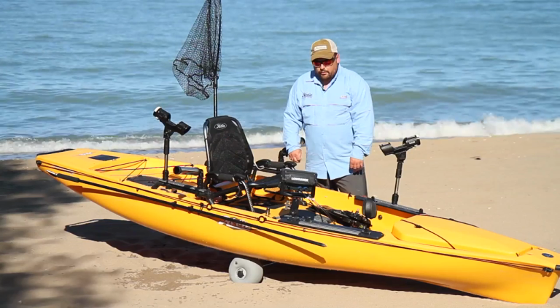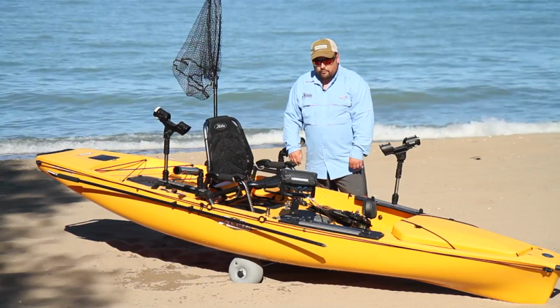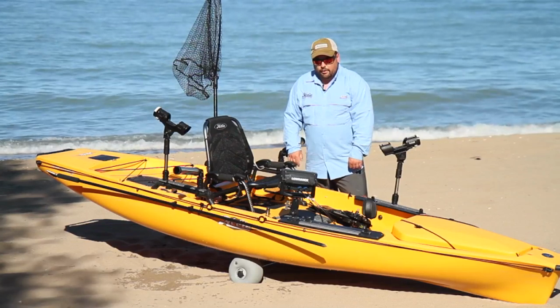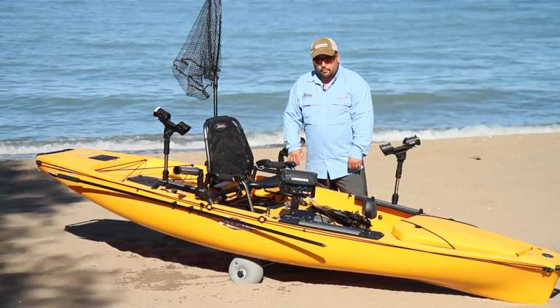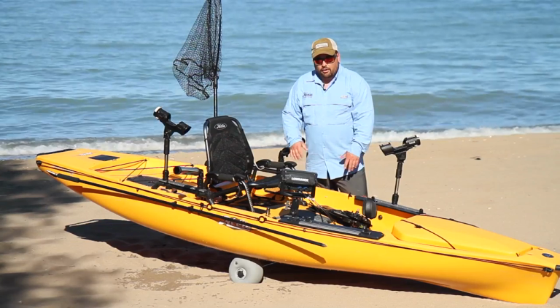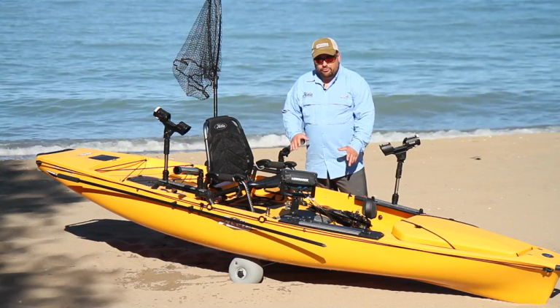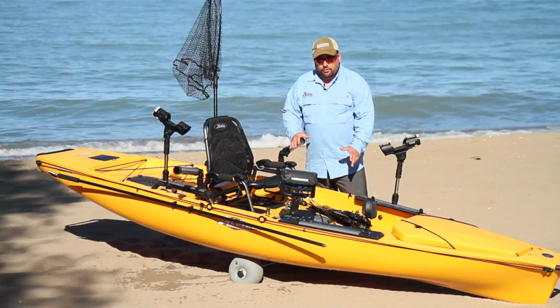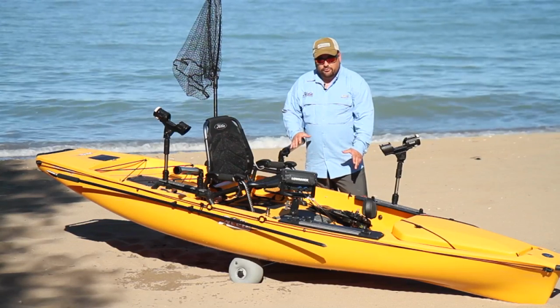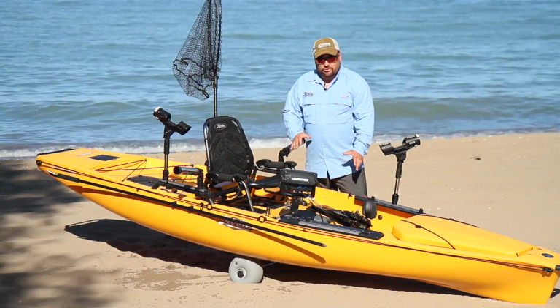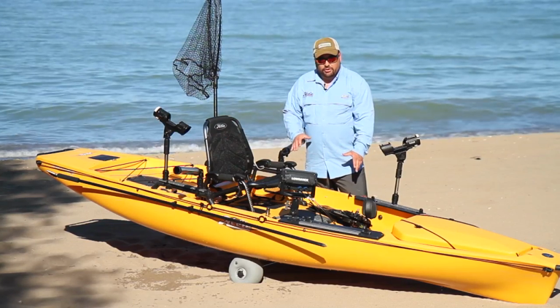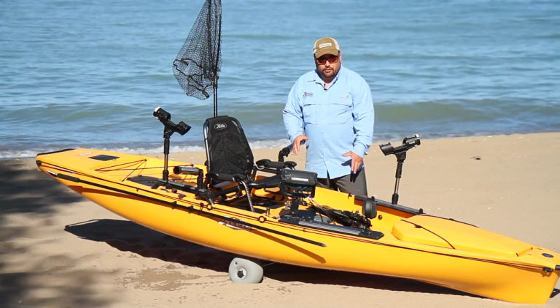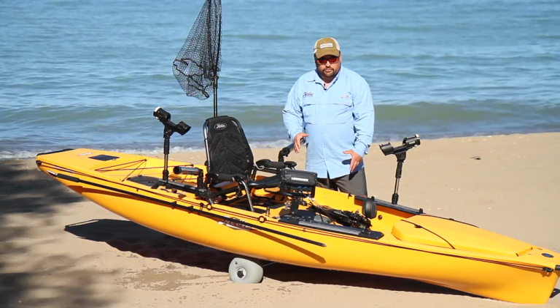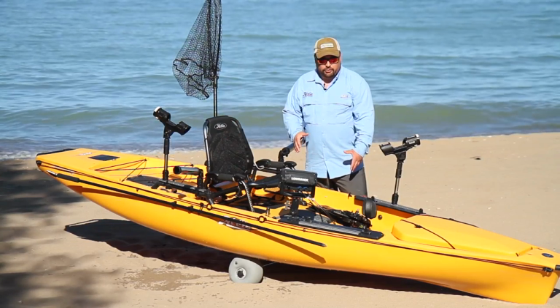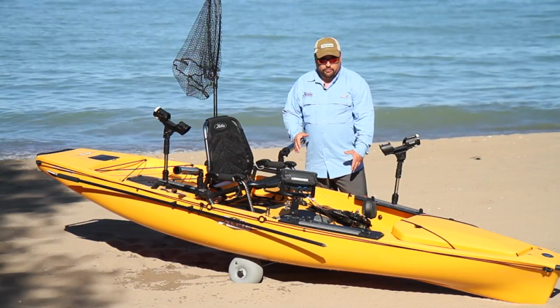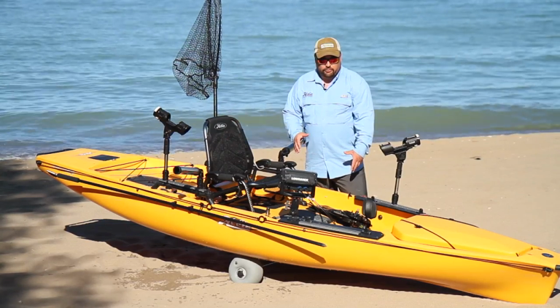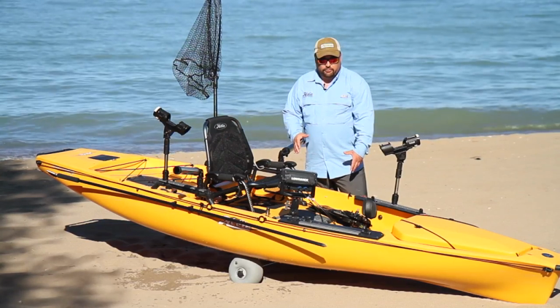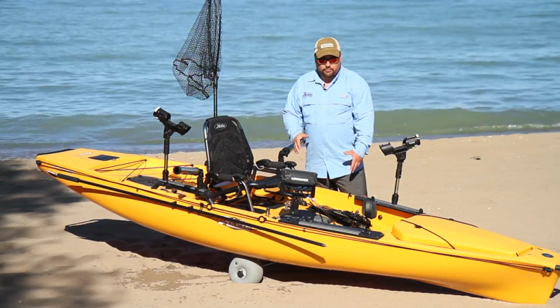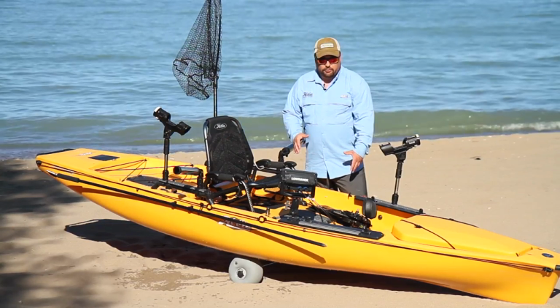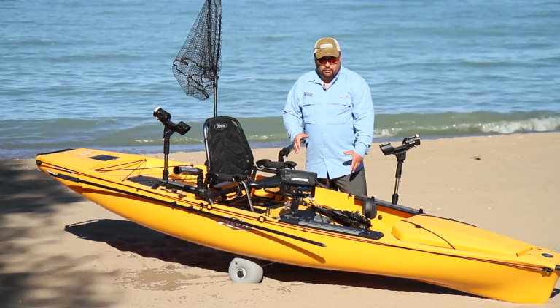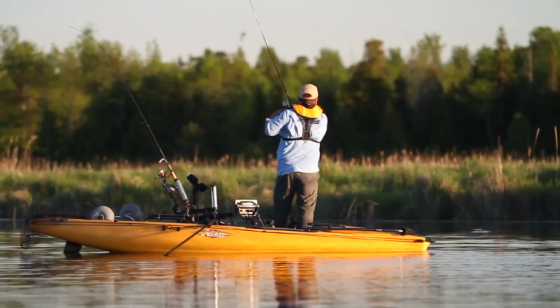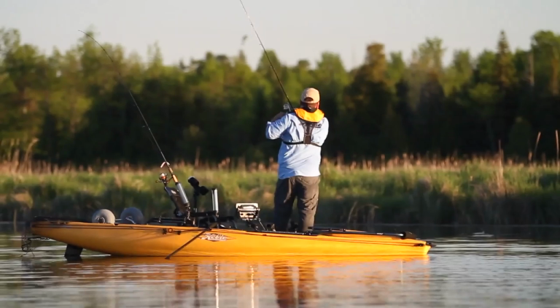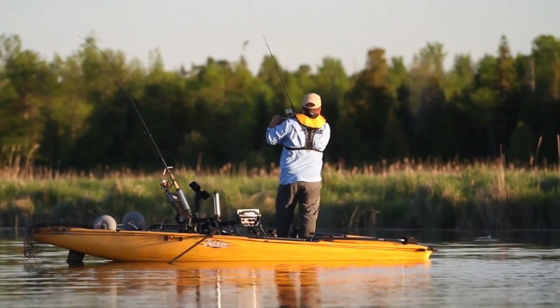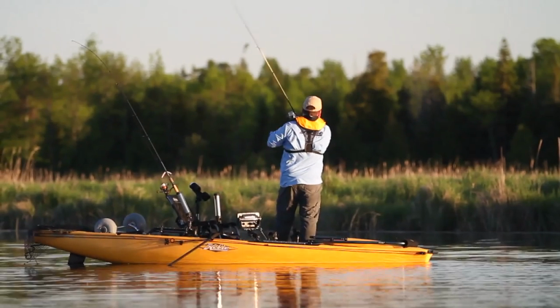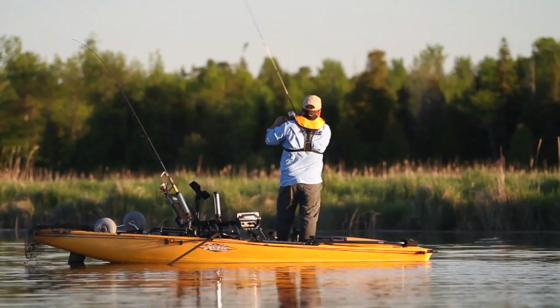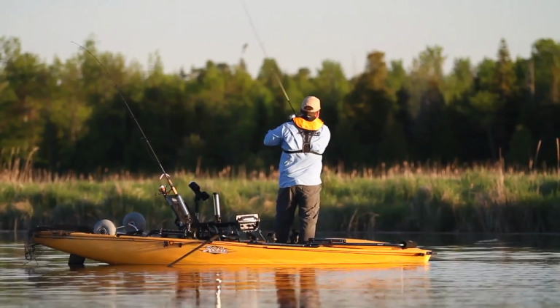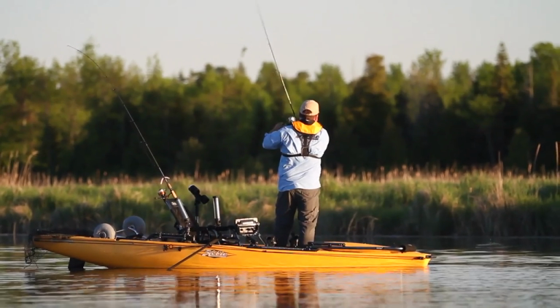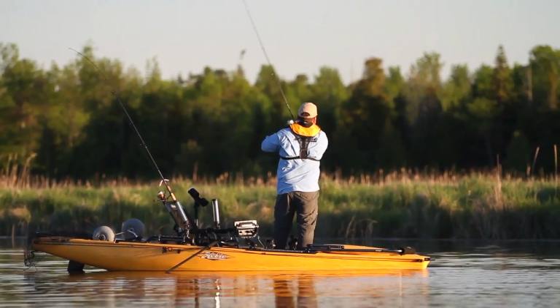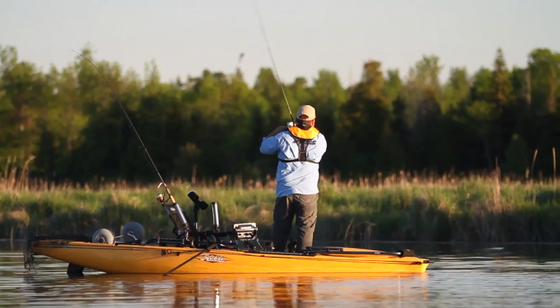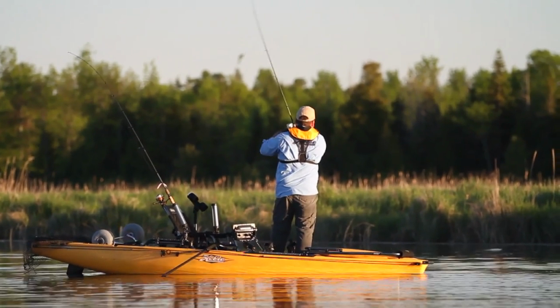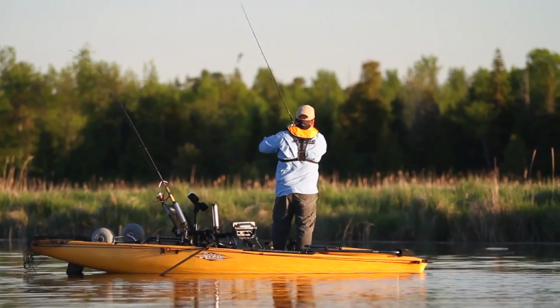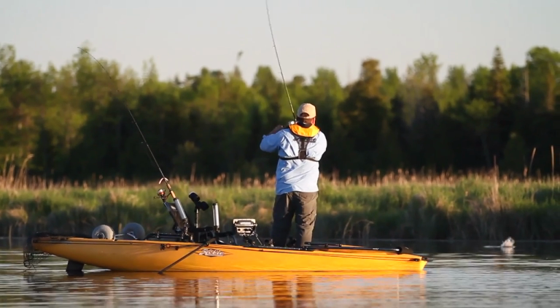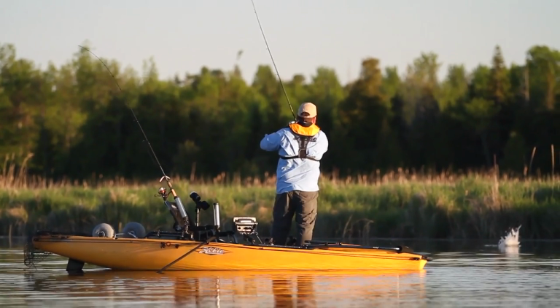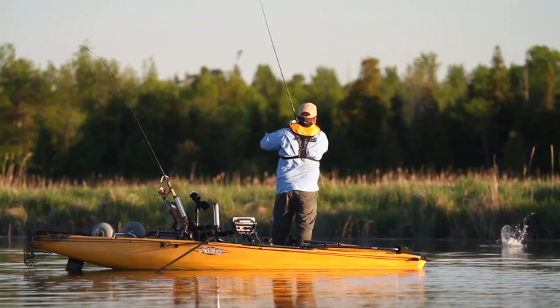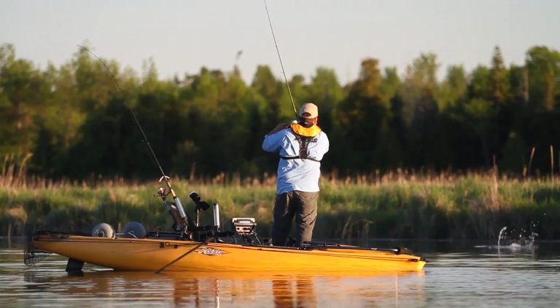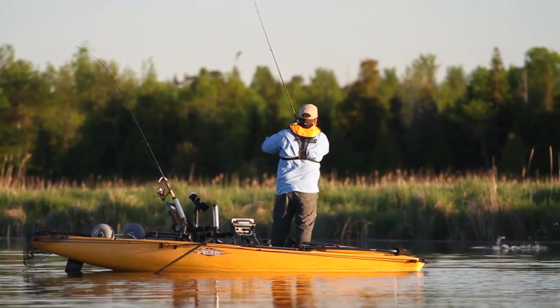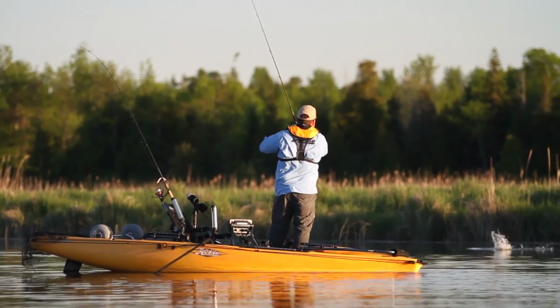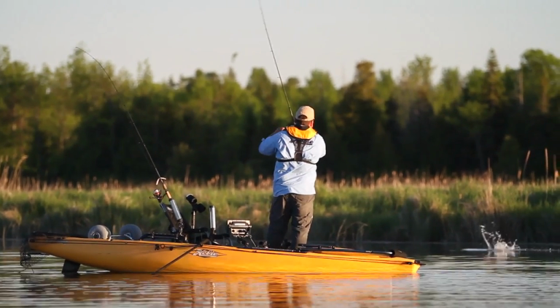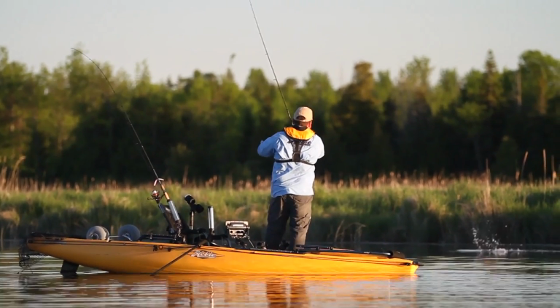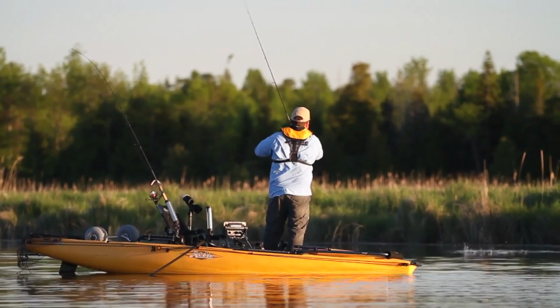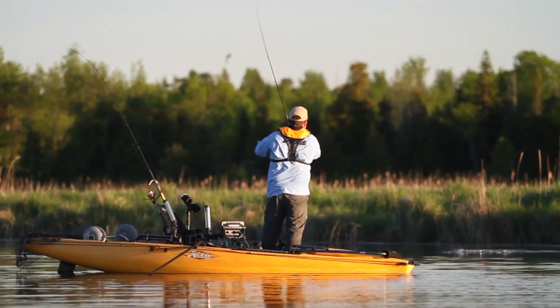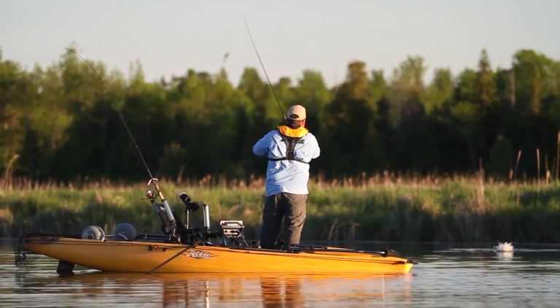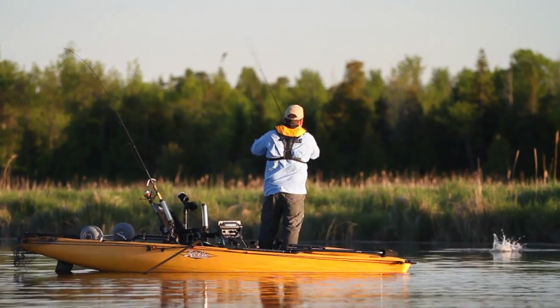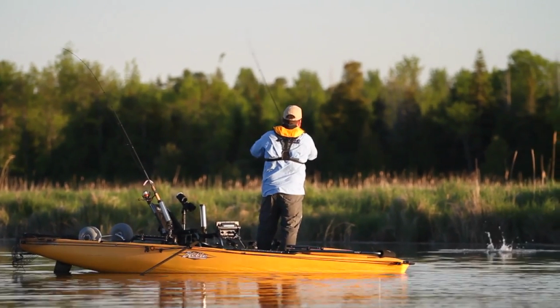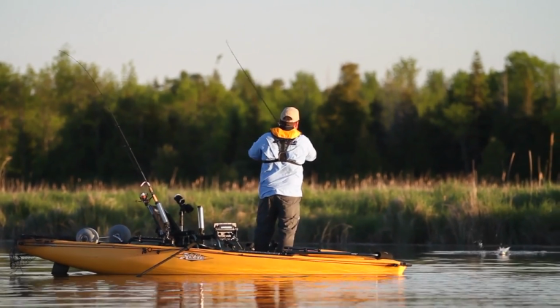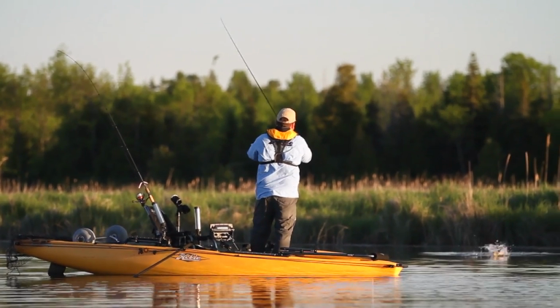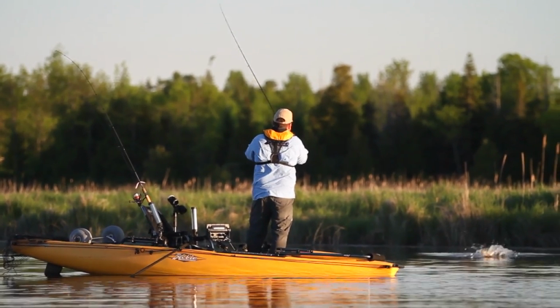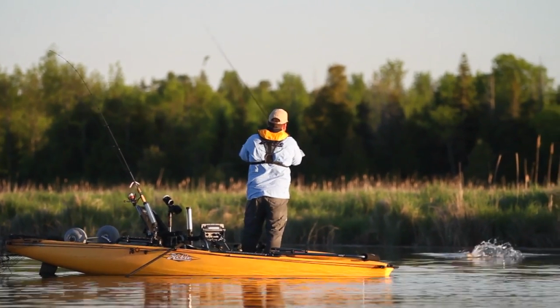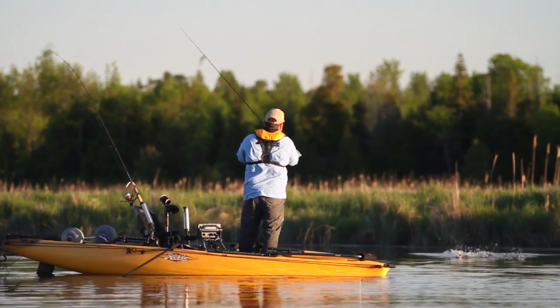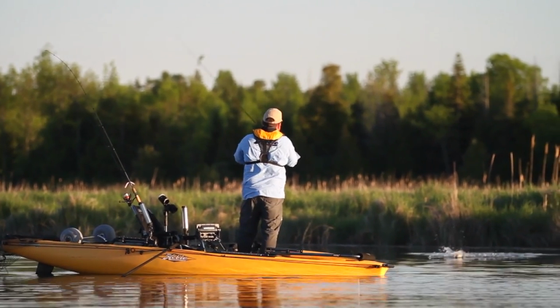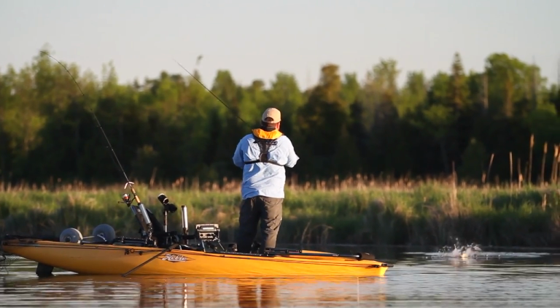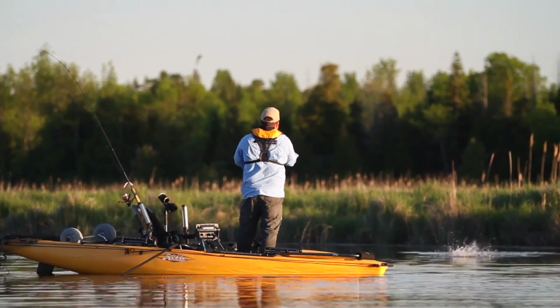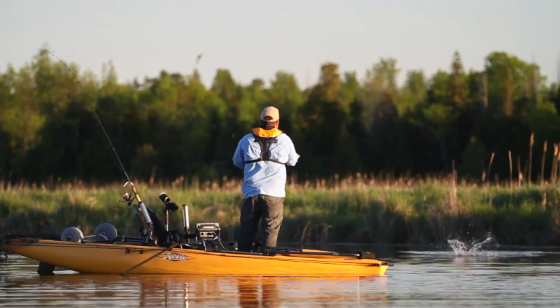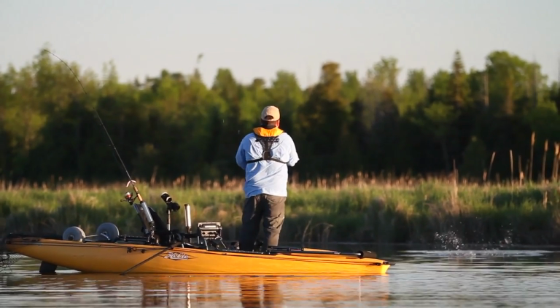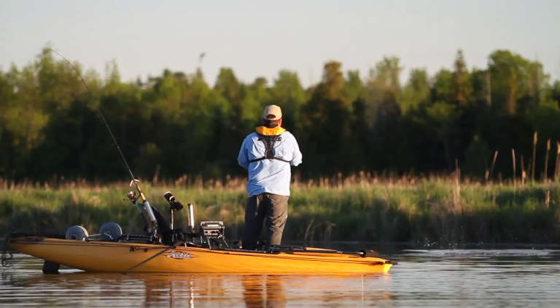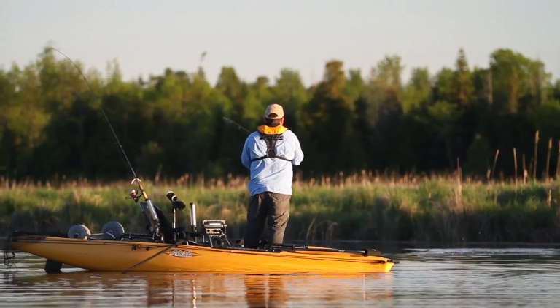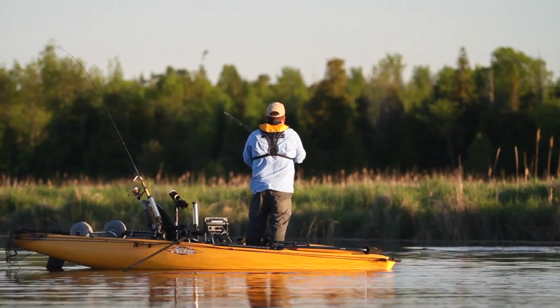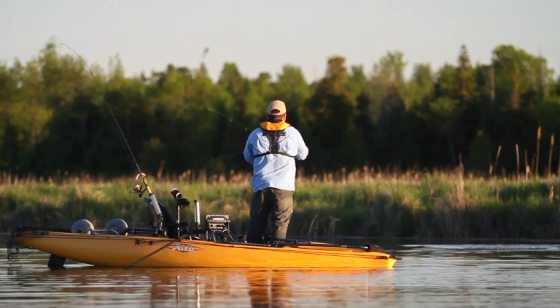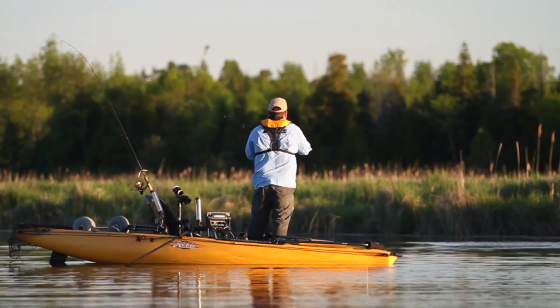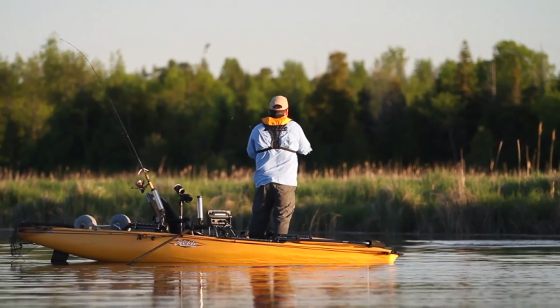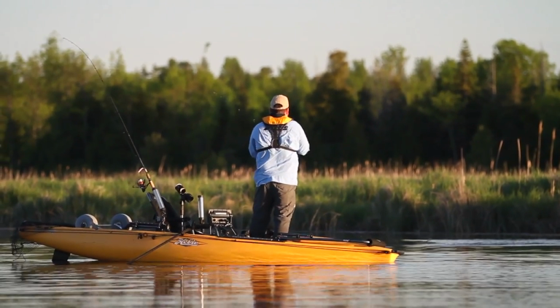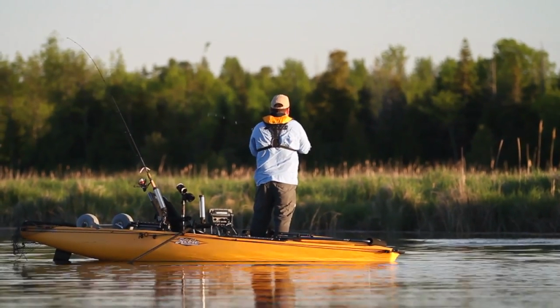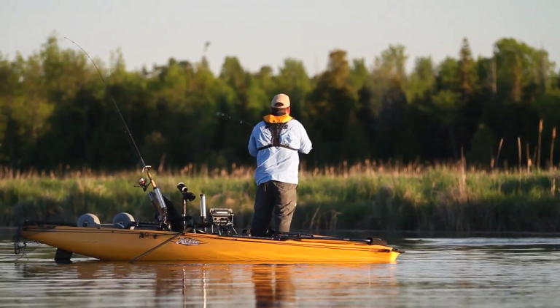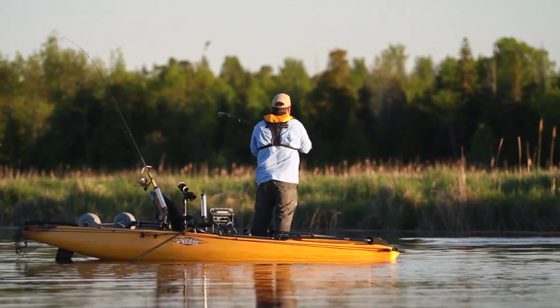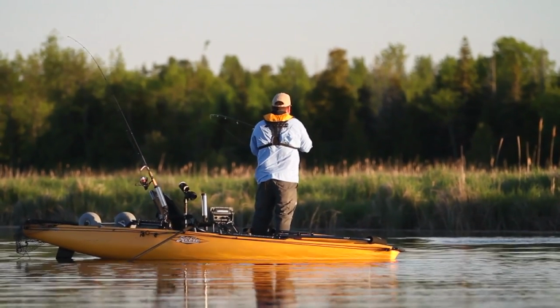When I'm offshore fishing, I like the traditional sonar, and when I'm inshore fishing for bass or walleye, I like to use the structure scan.